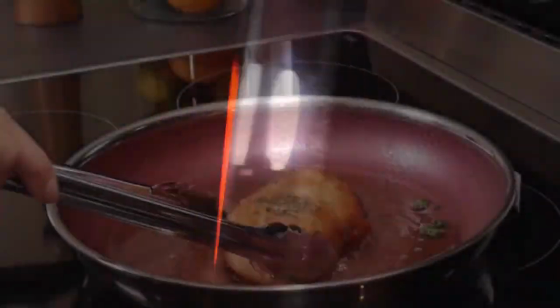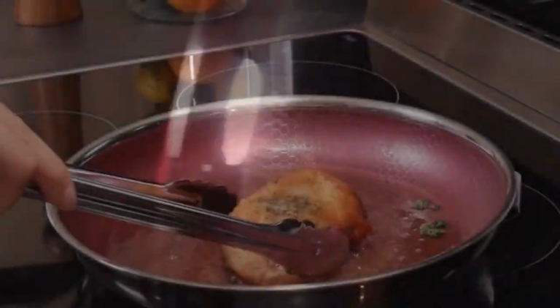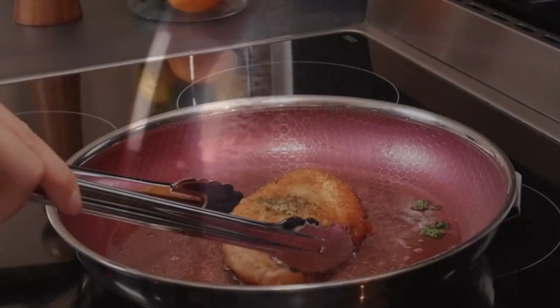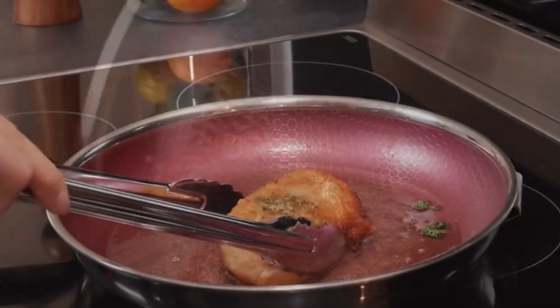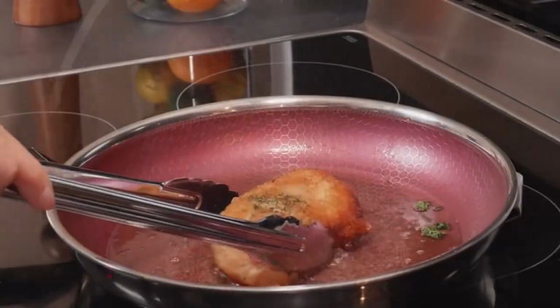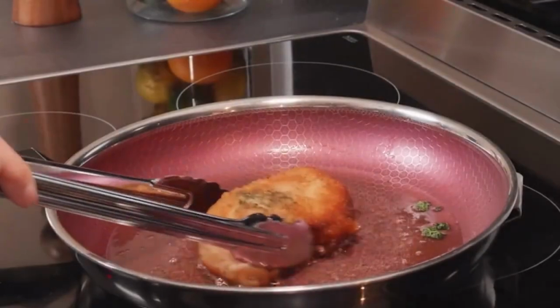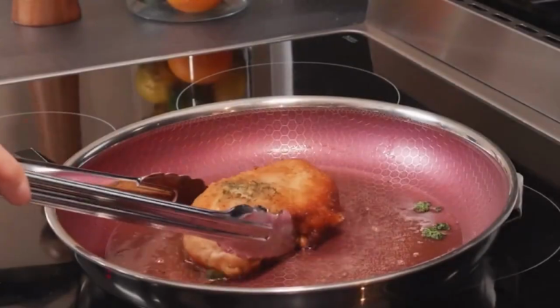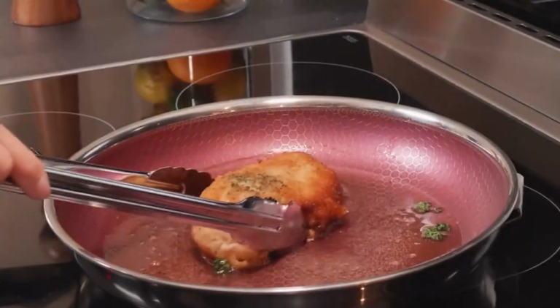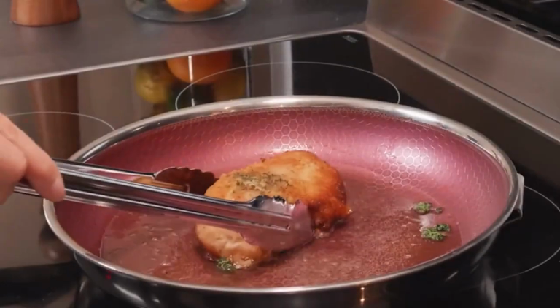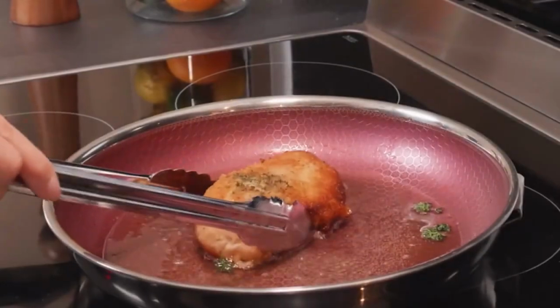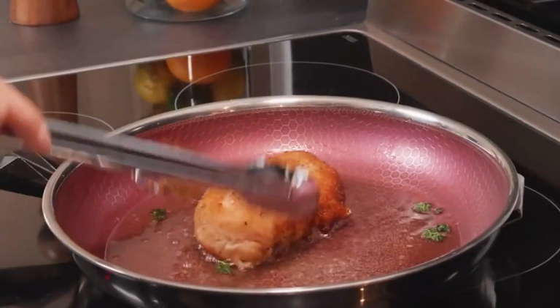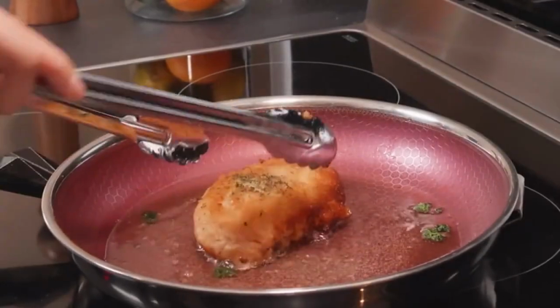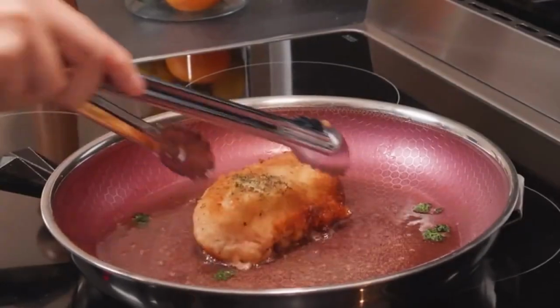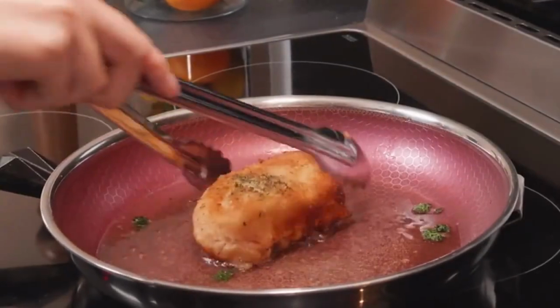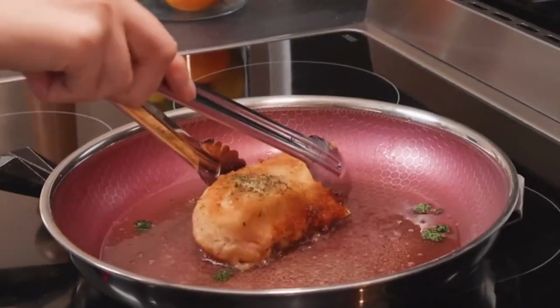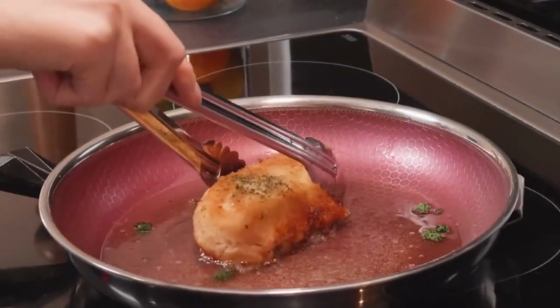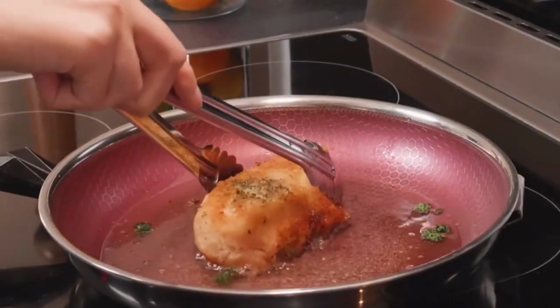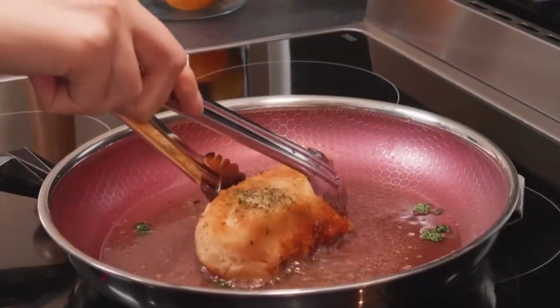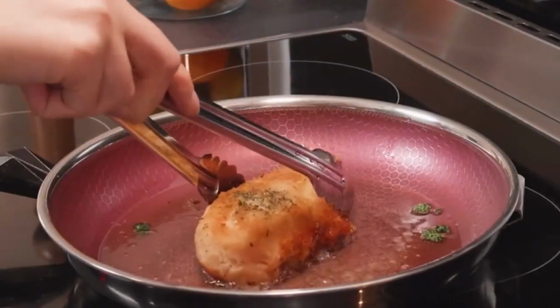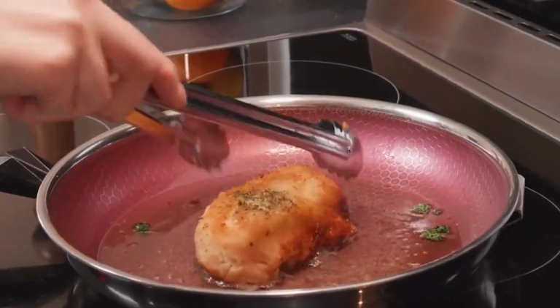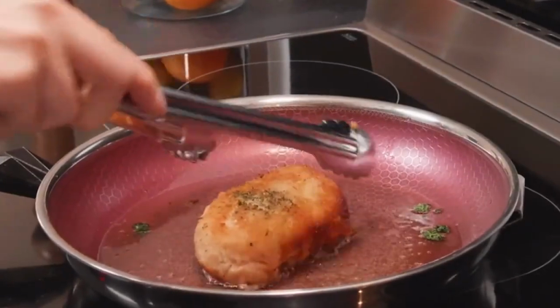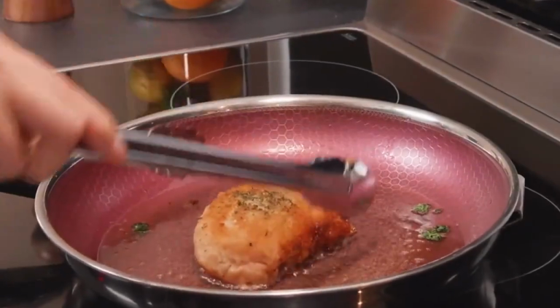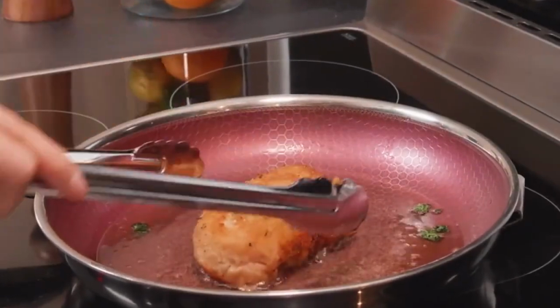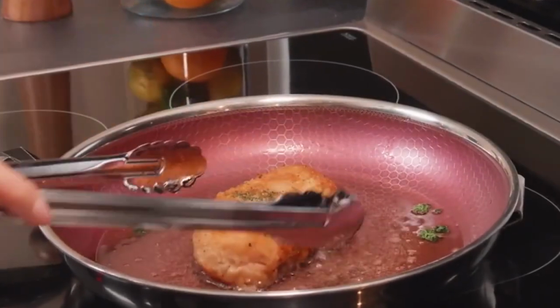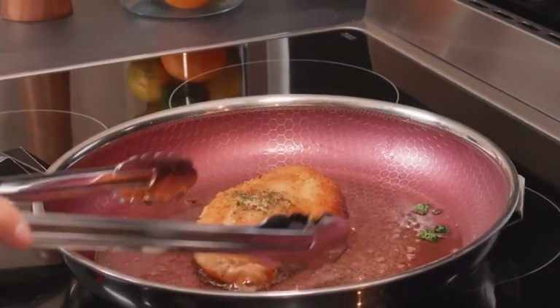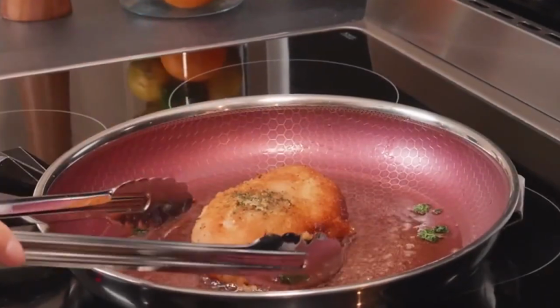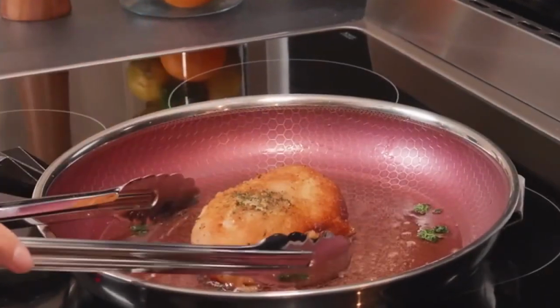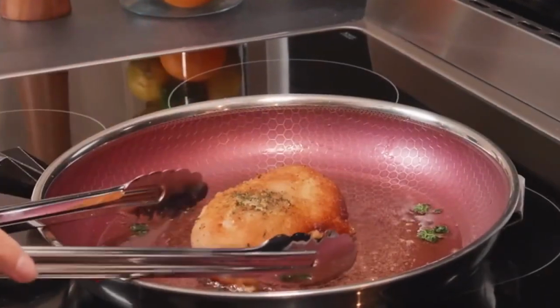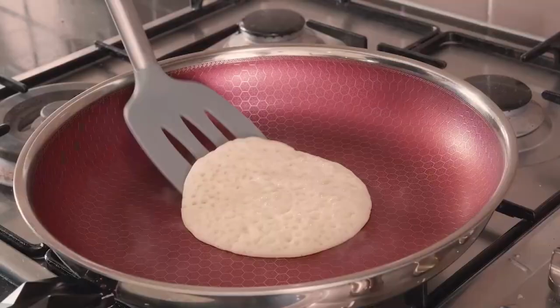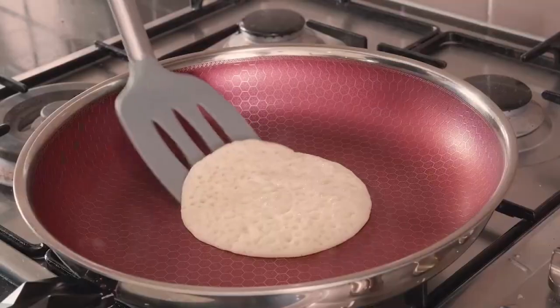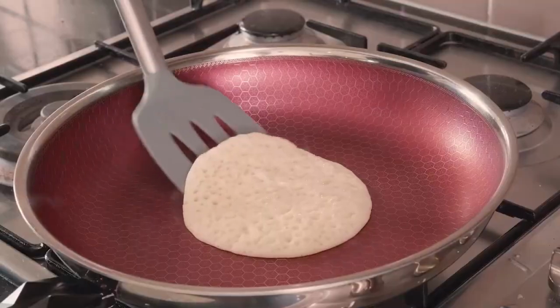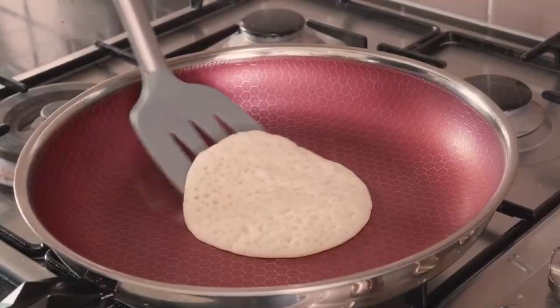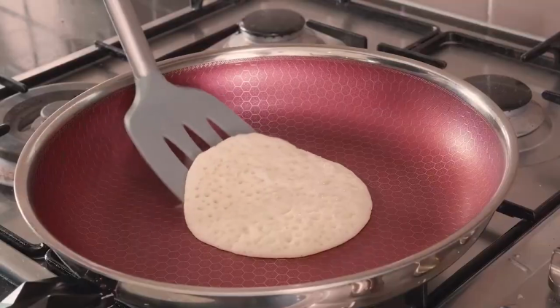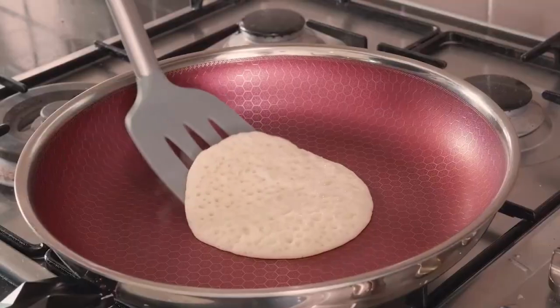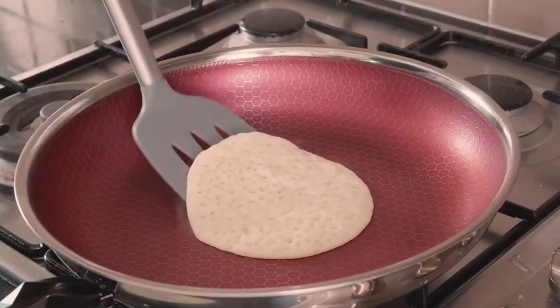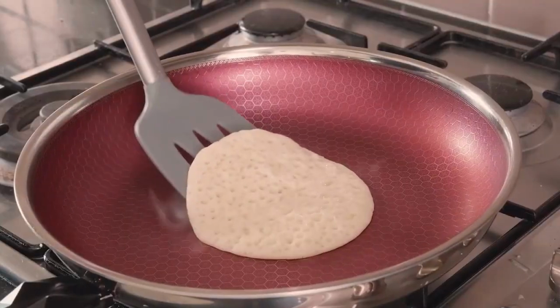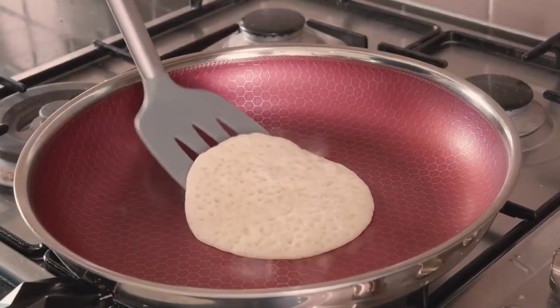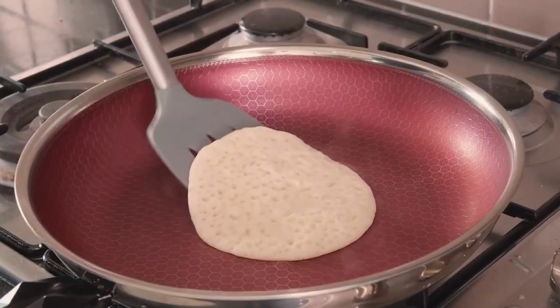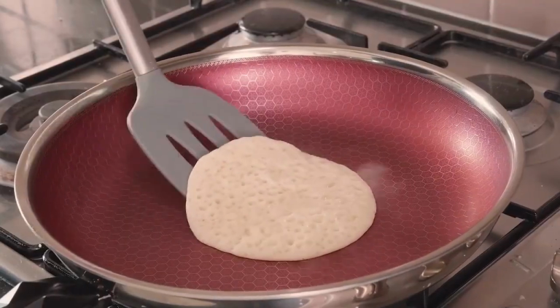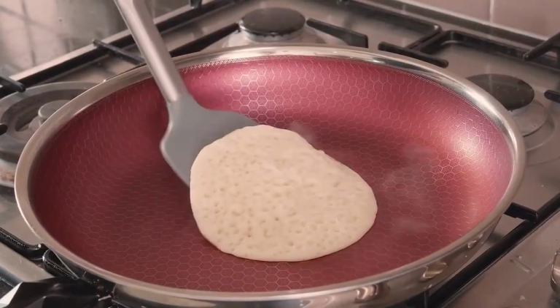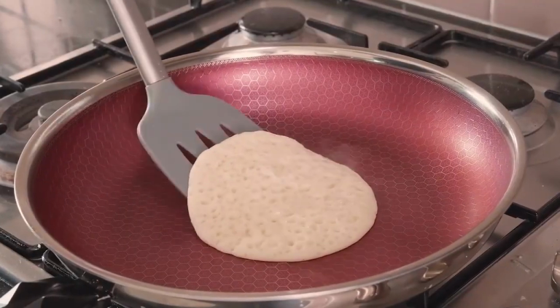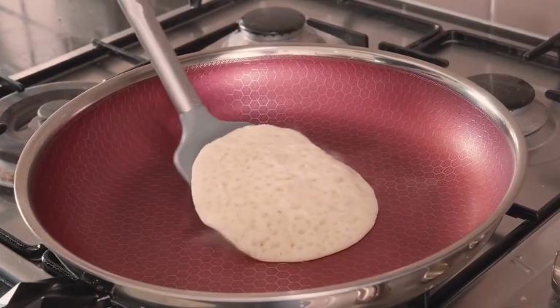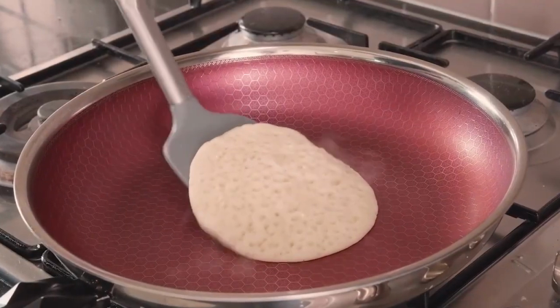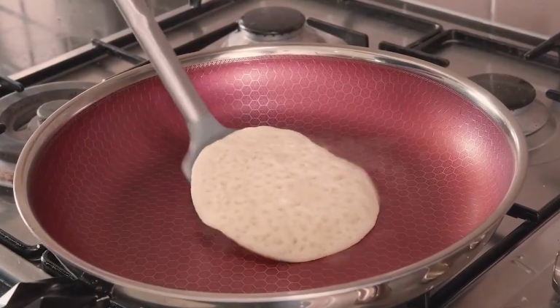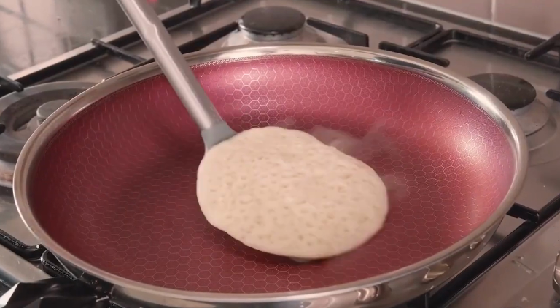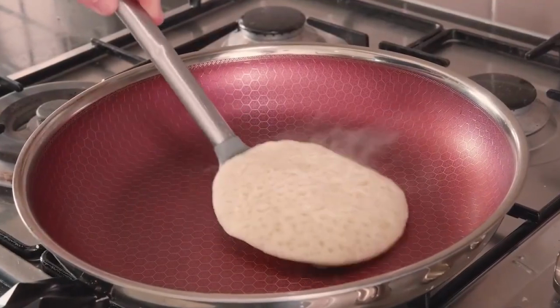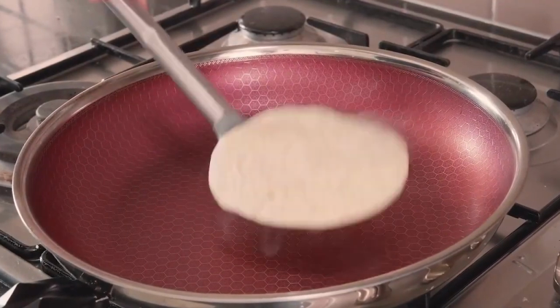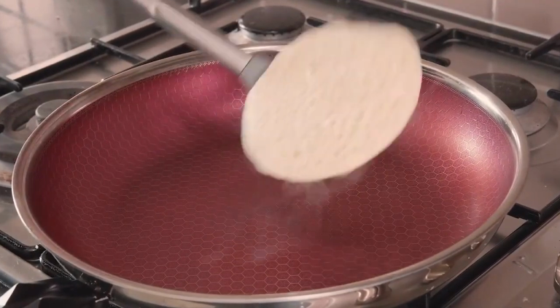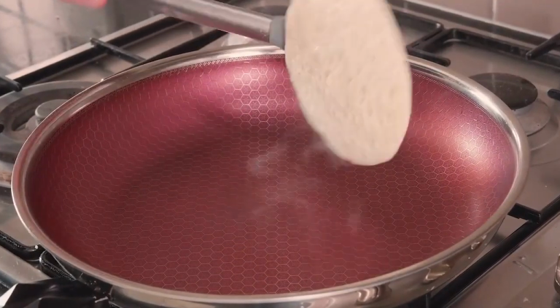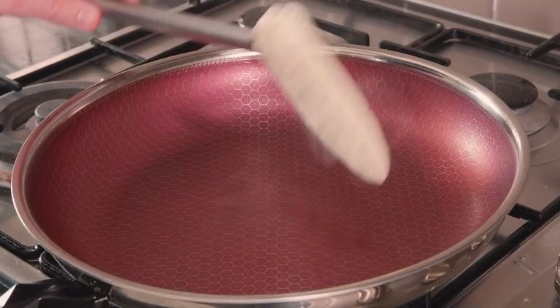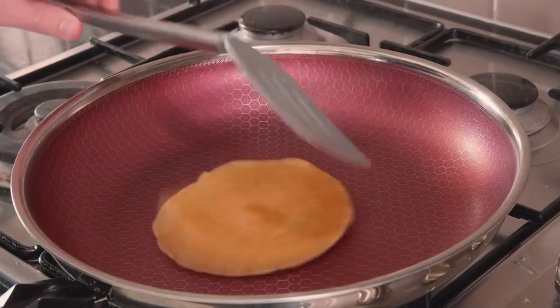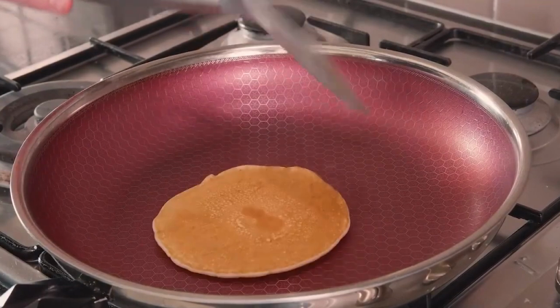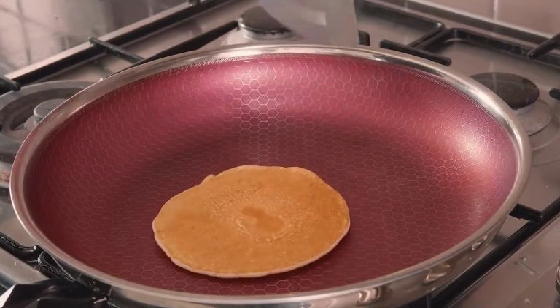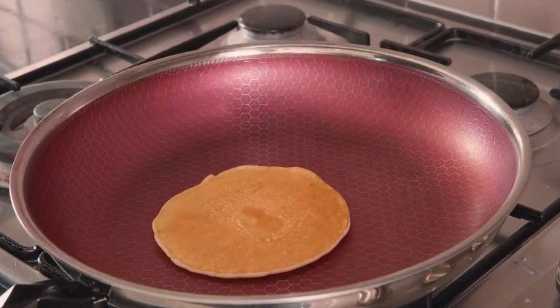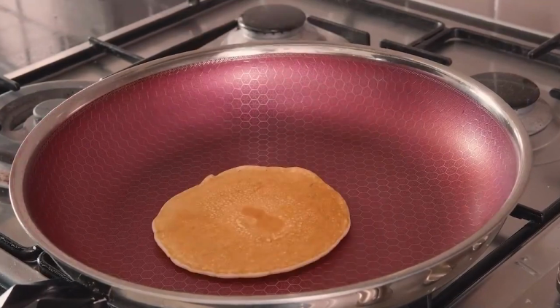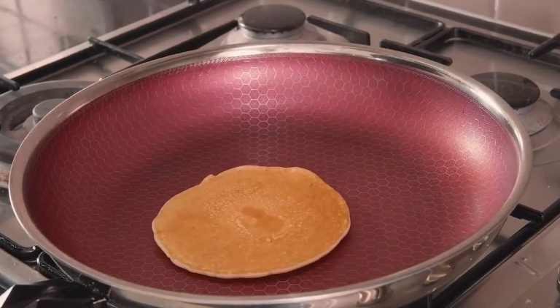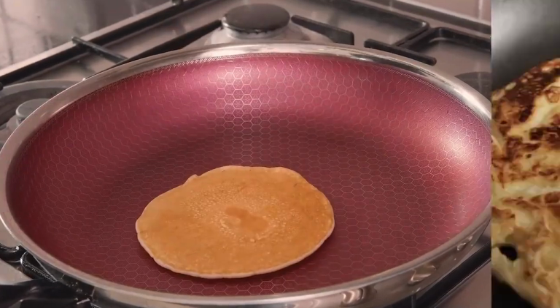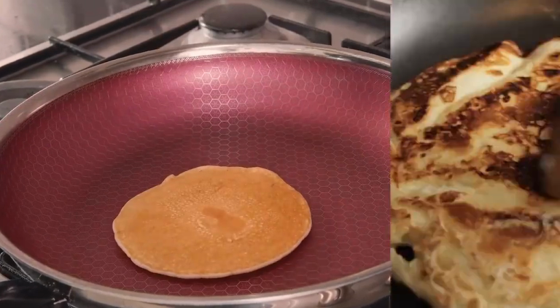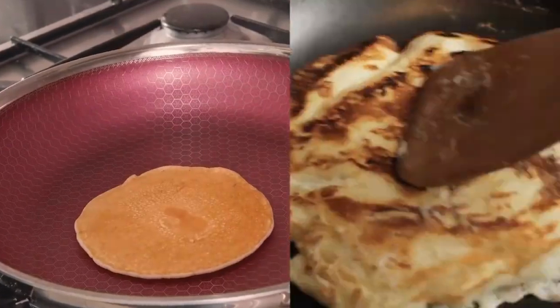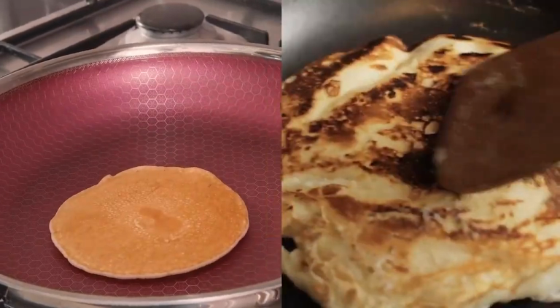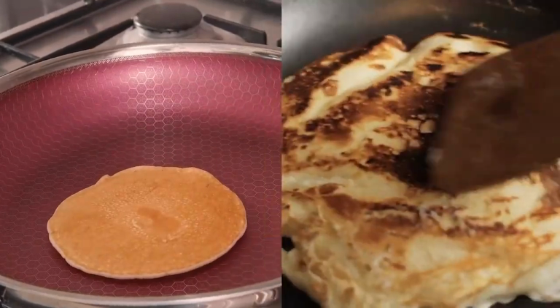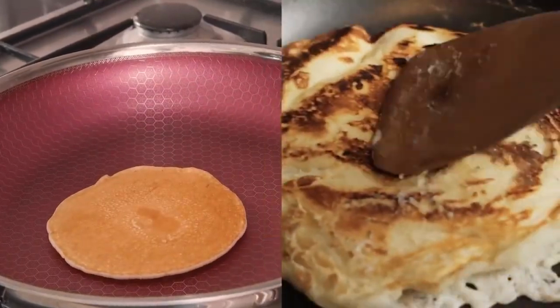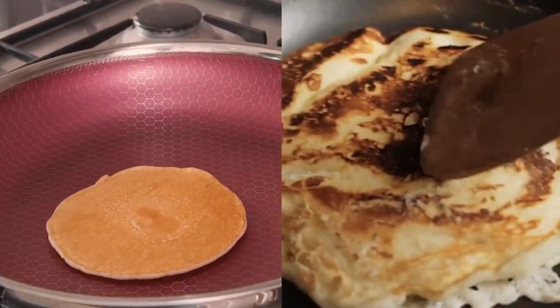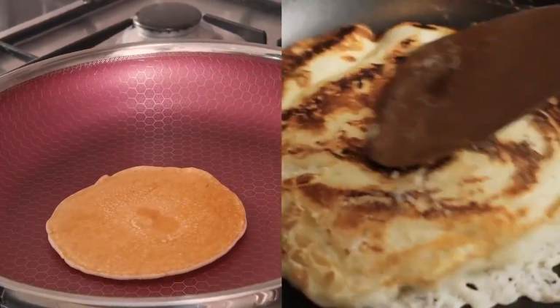Combined with a layer of high quality ceramic underneath, this means that cooking pancakes now looks like this, and not like this.